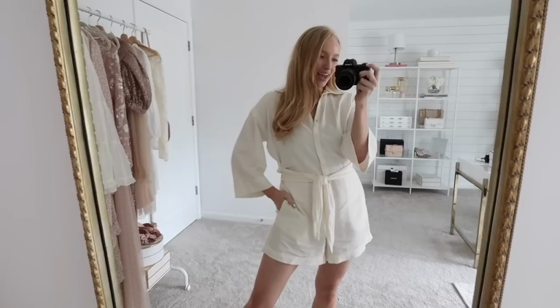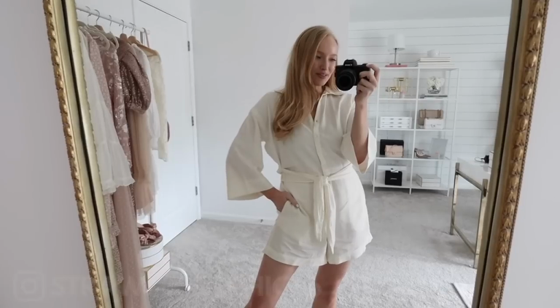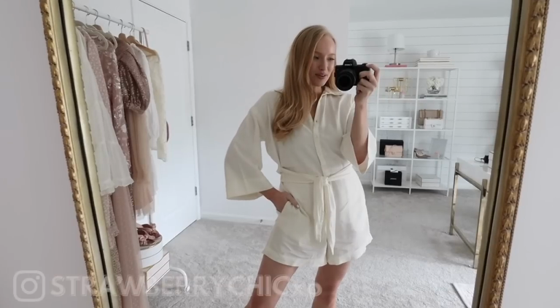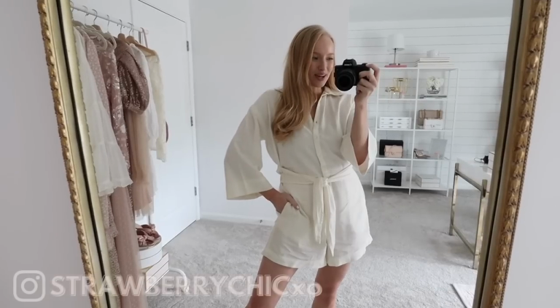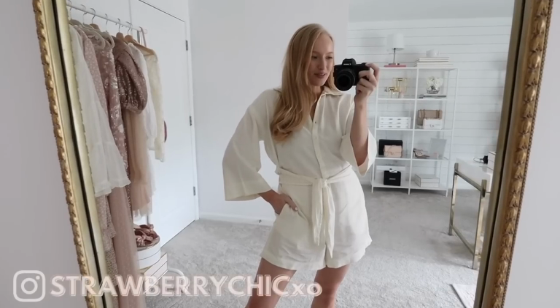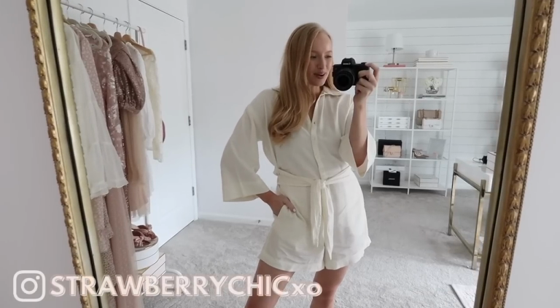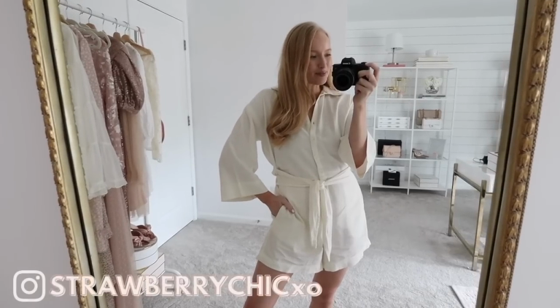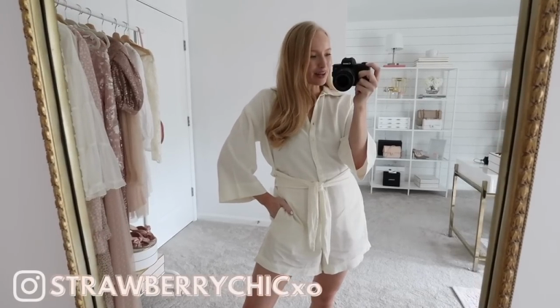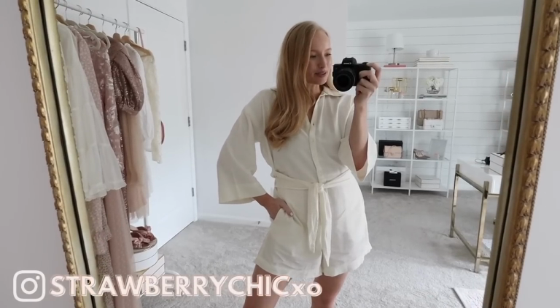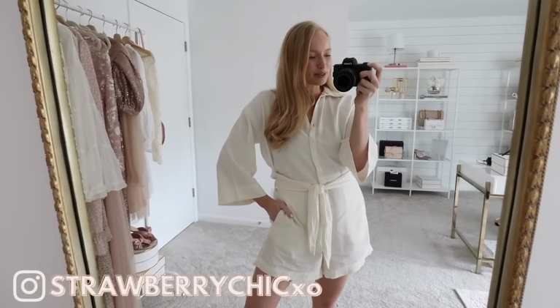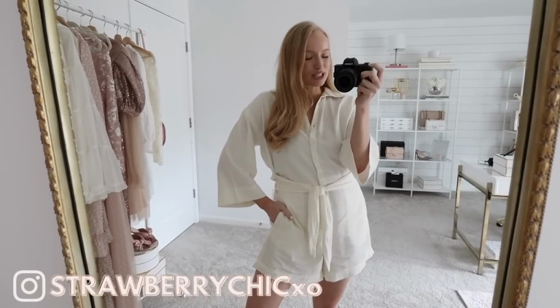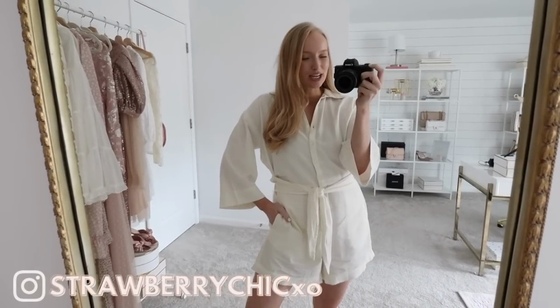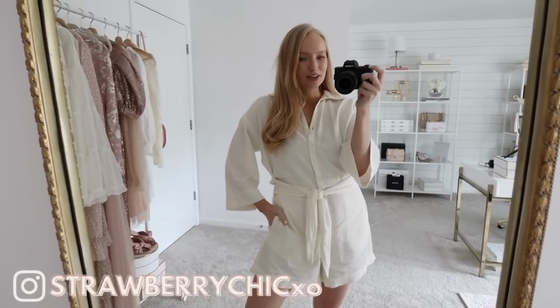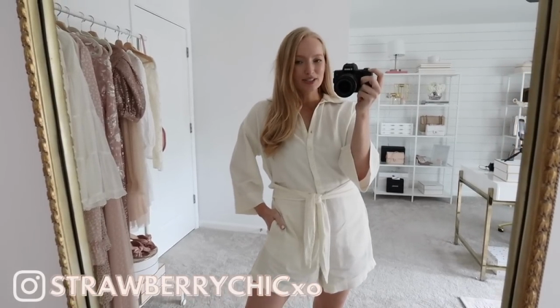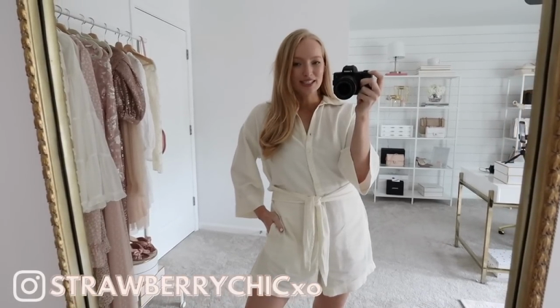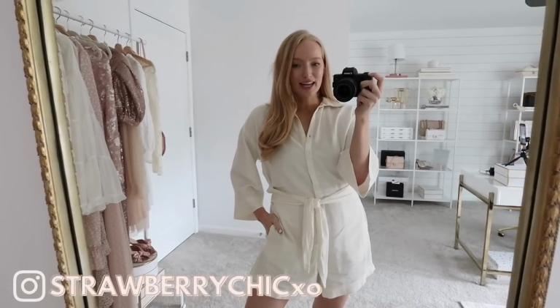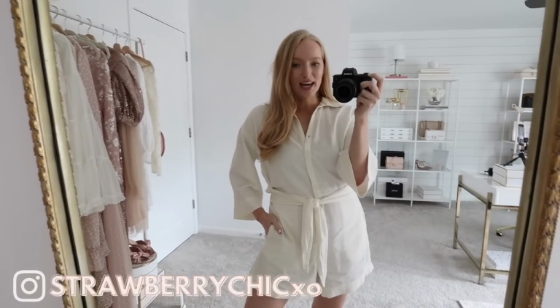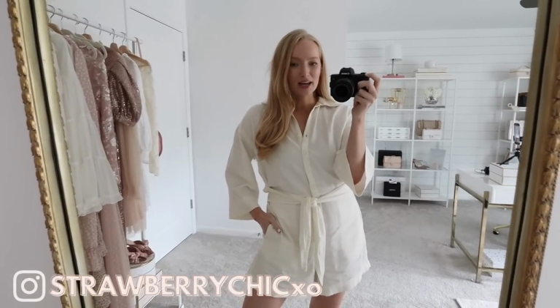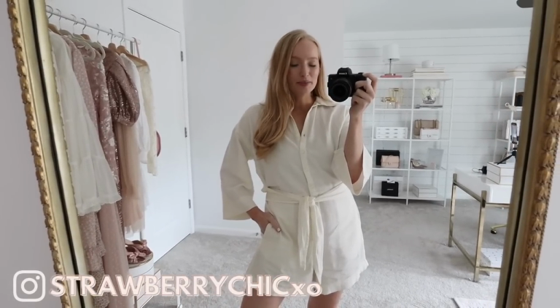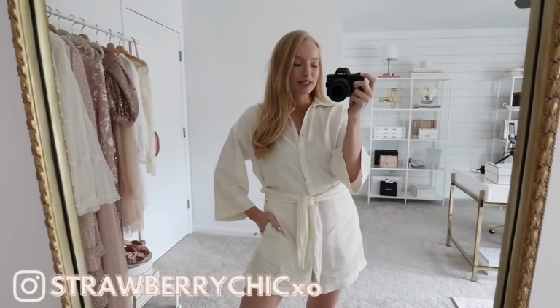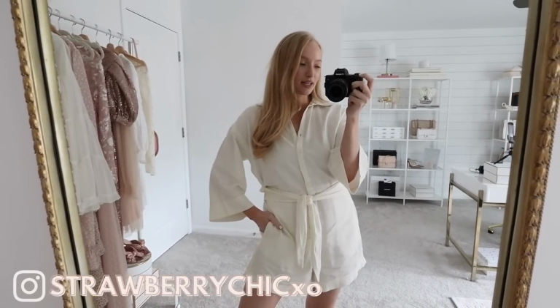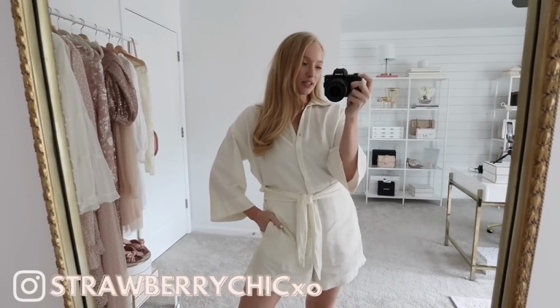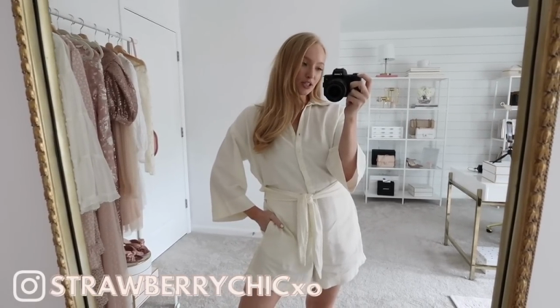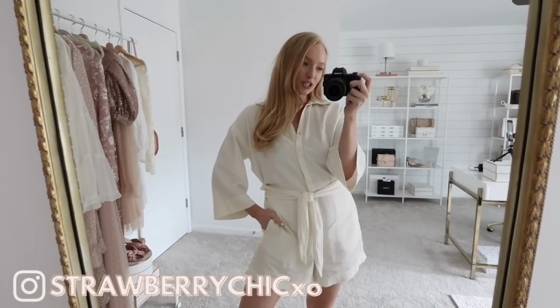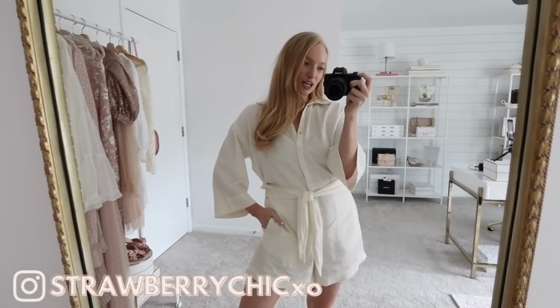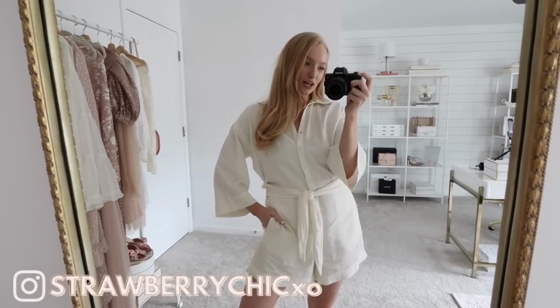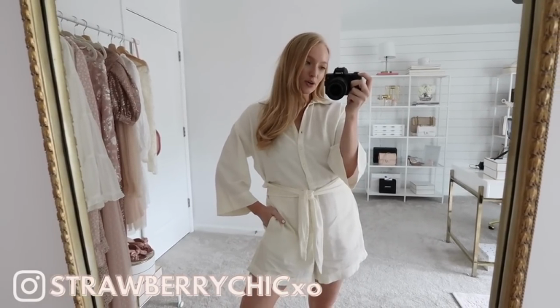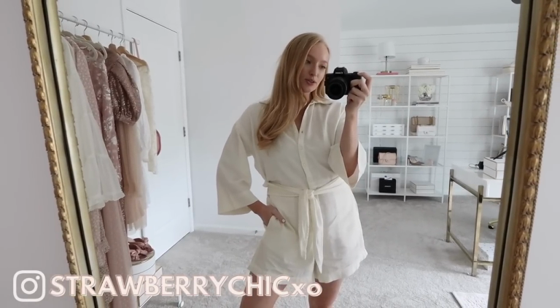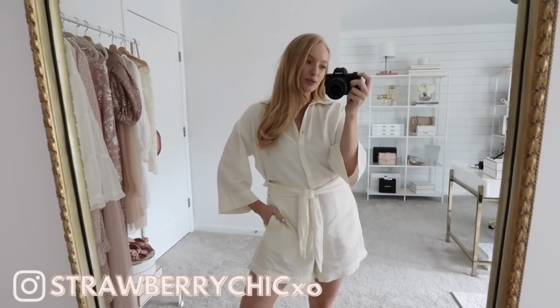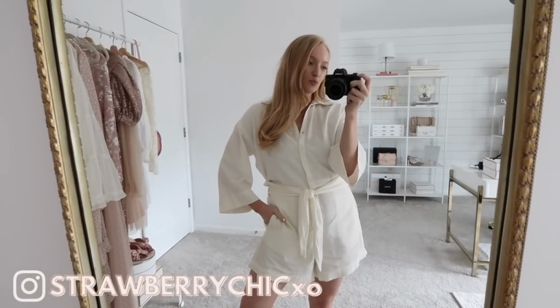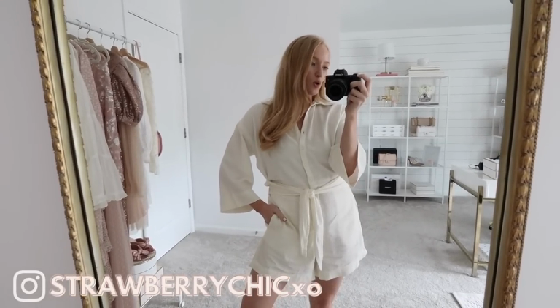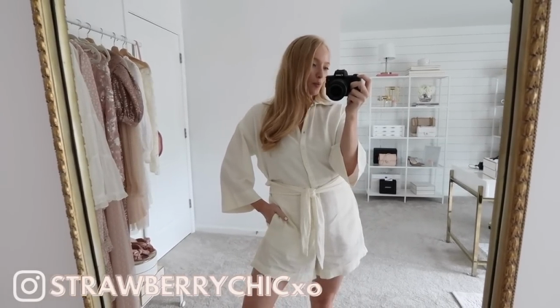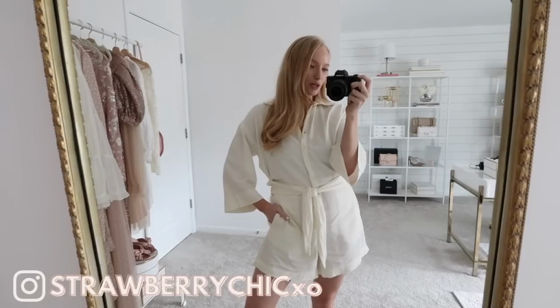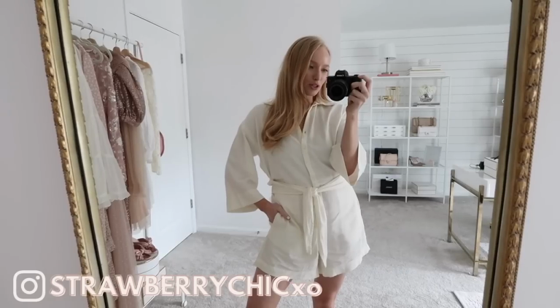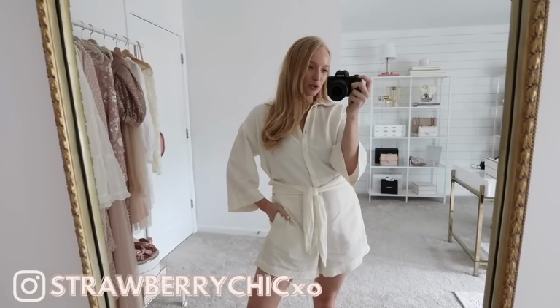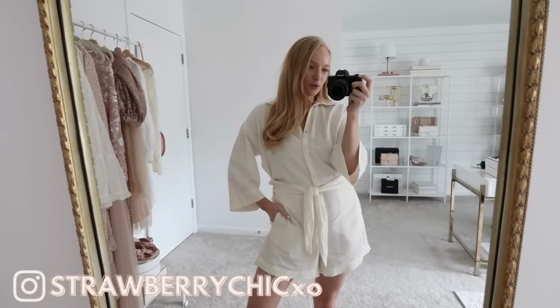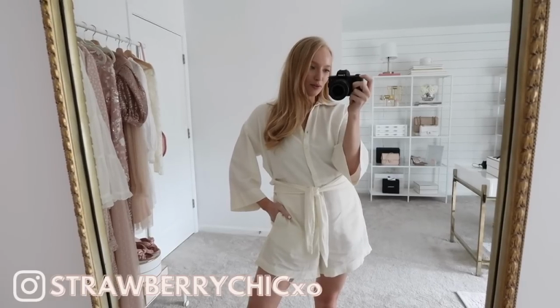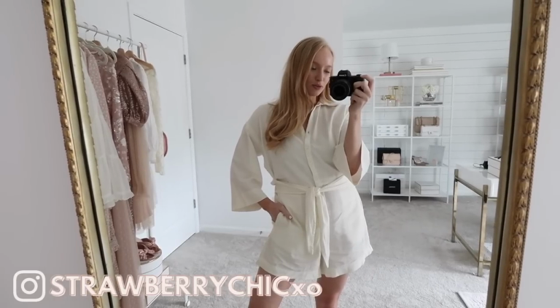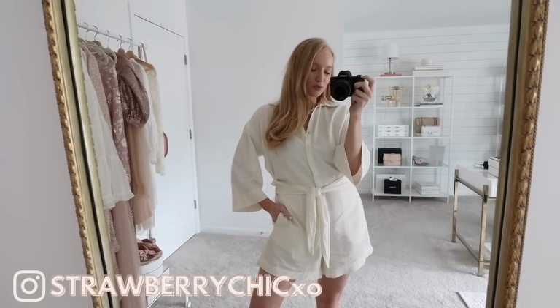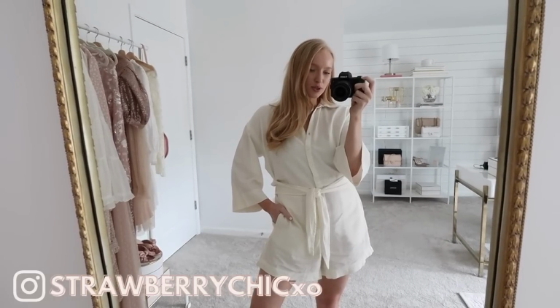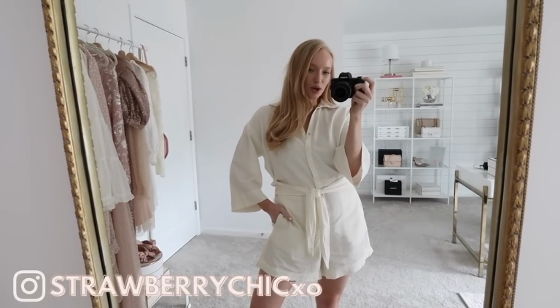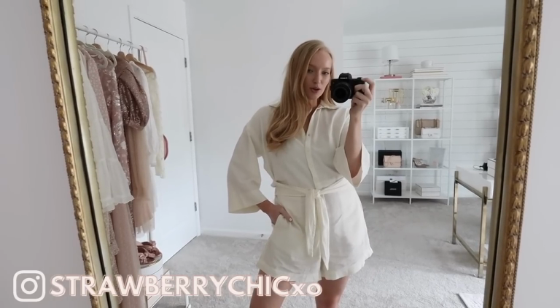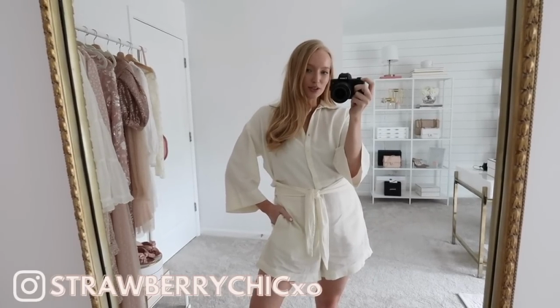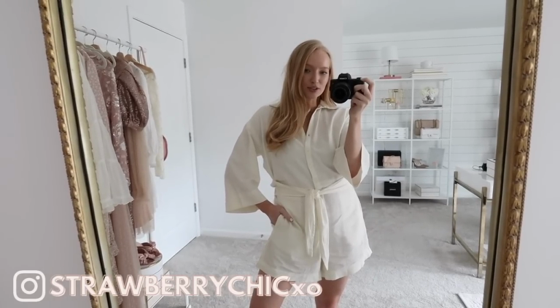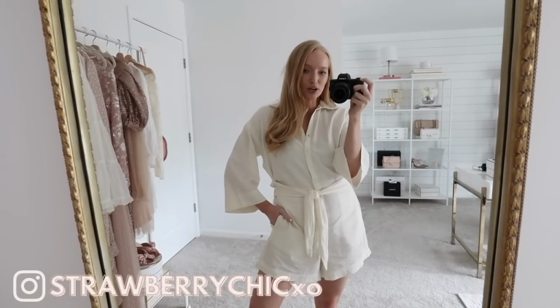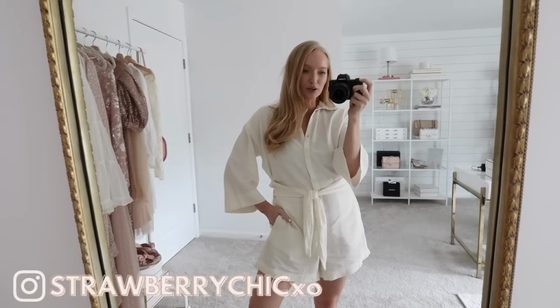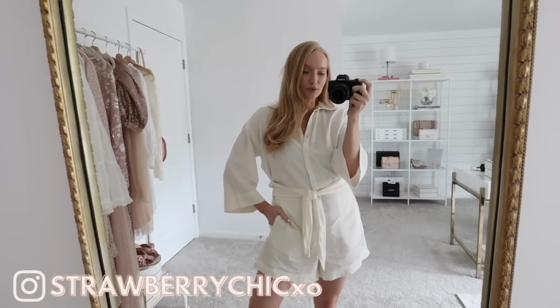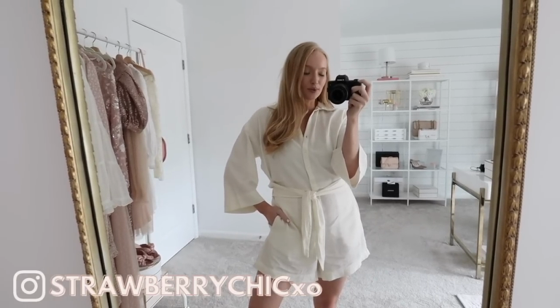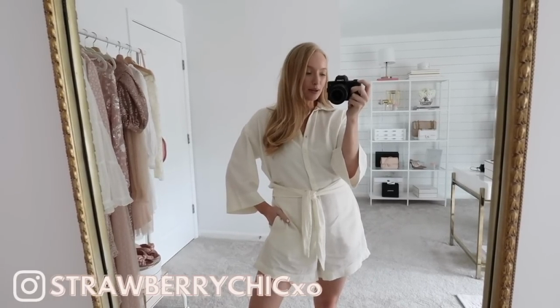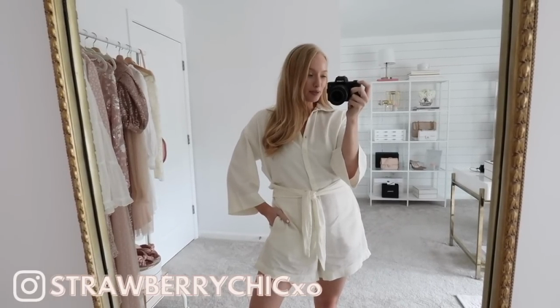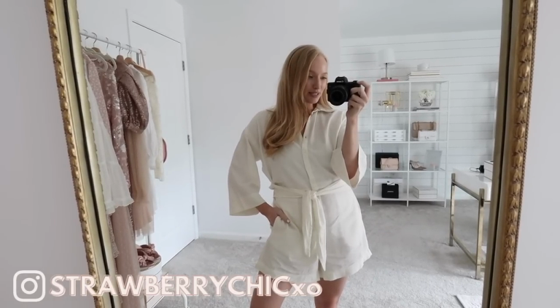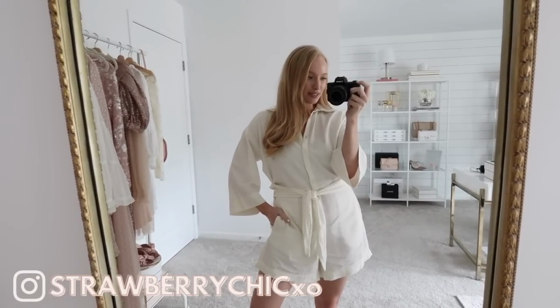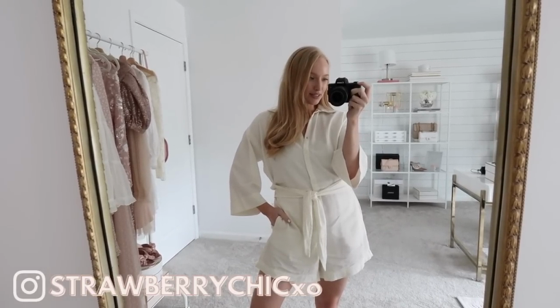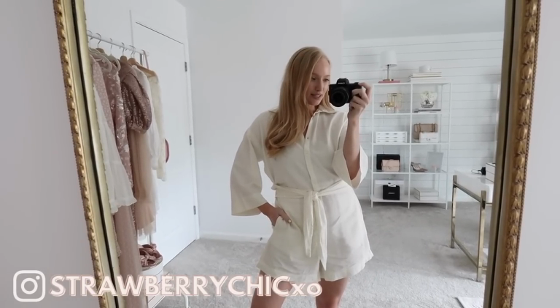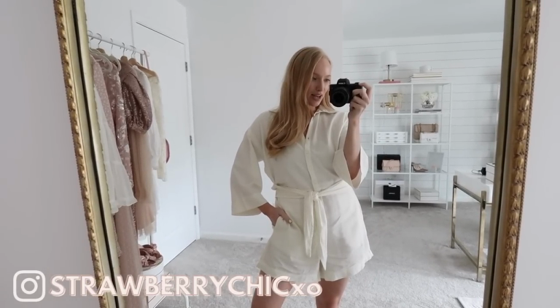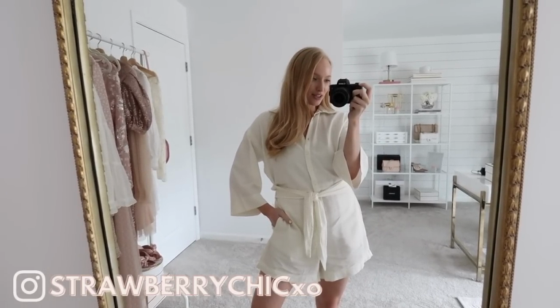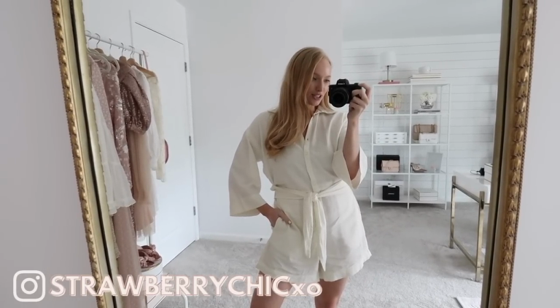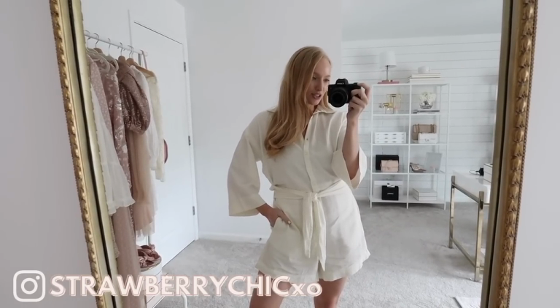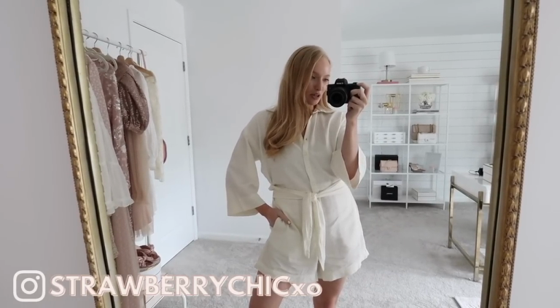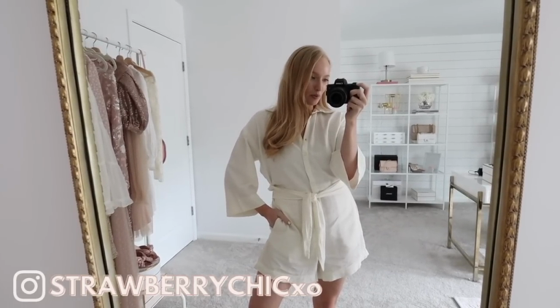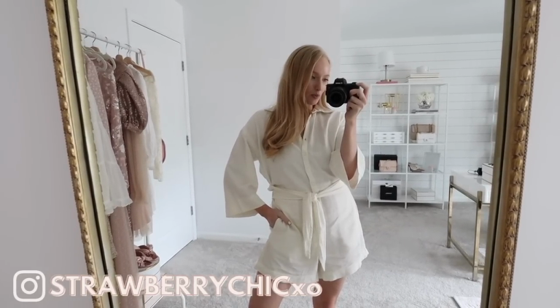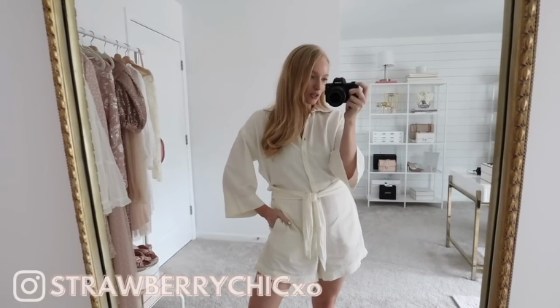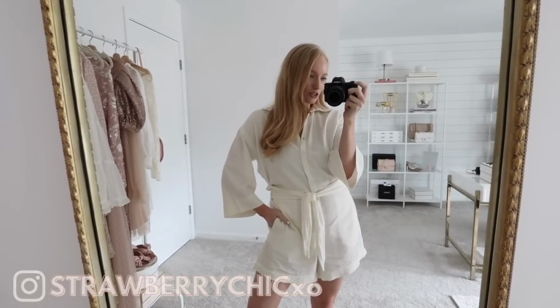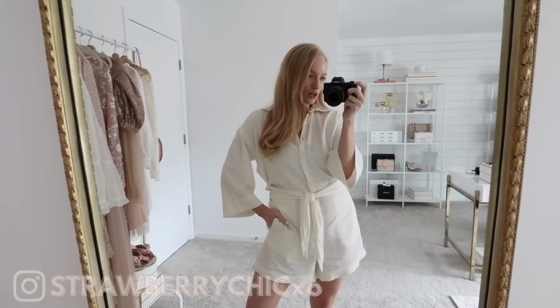Hey everyone, welcome back to my channel. Today I'm excited to share some Walmart new arrivals with y'all. These are great pieces to add to your summer wardrobe.